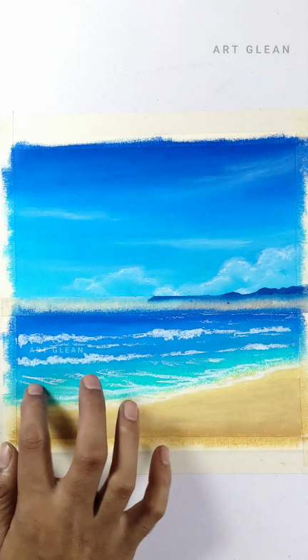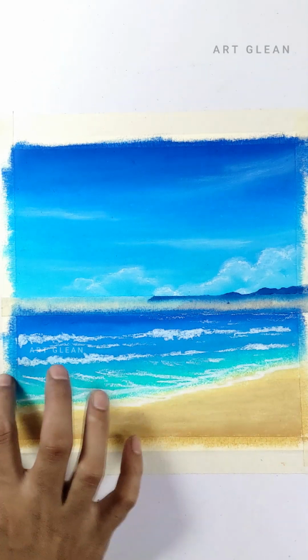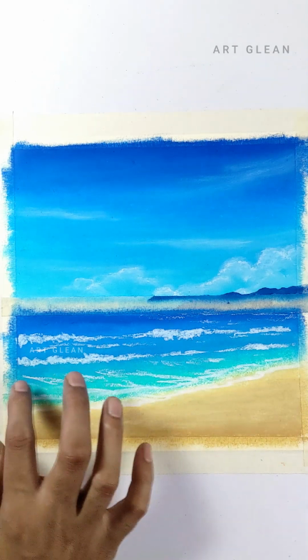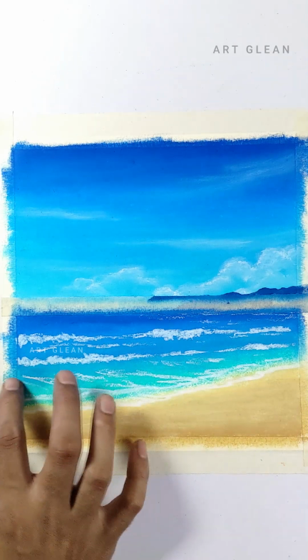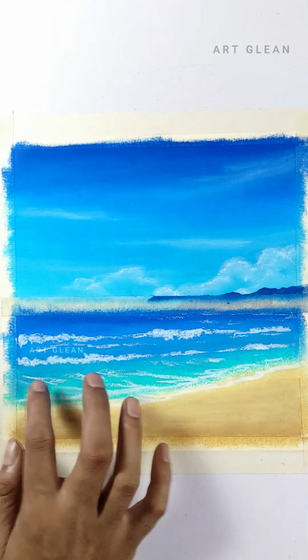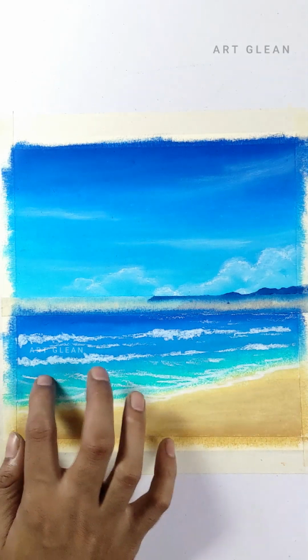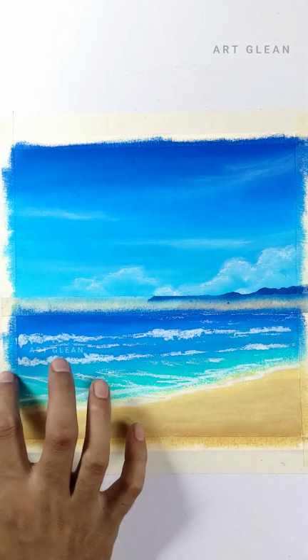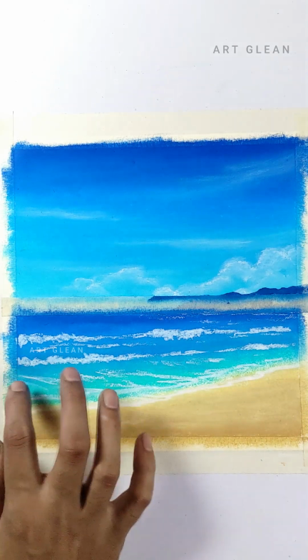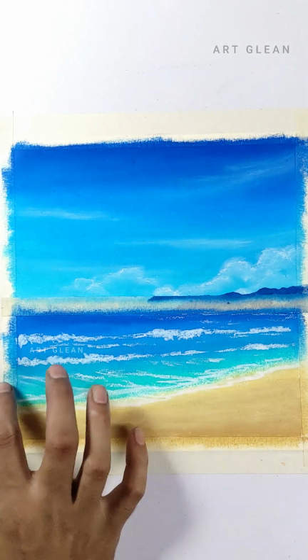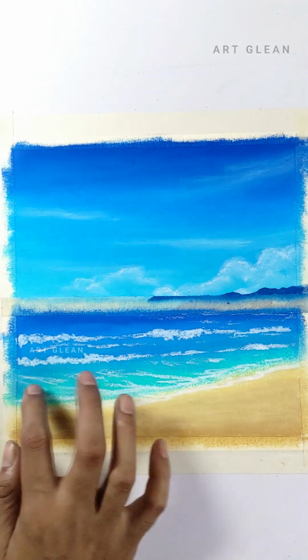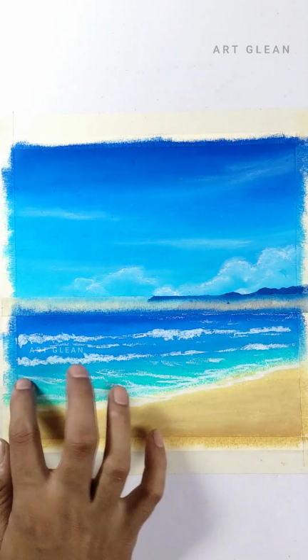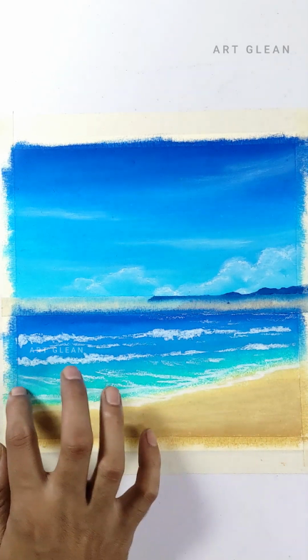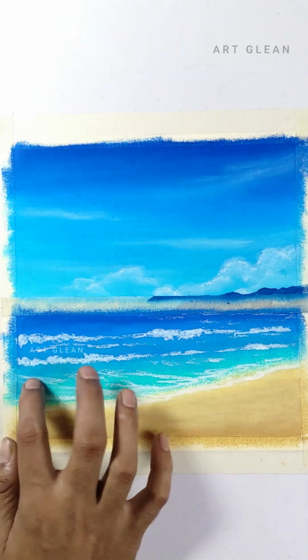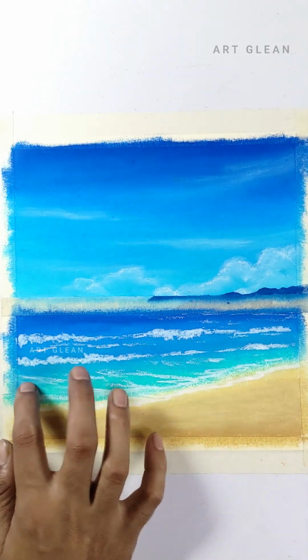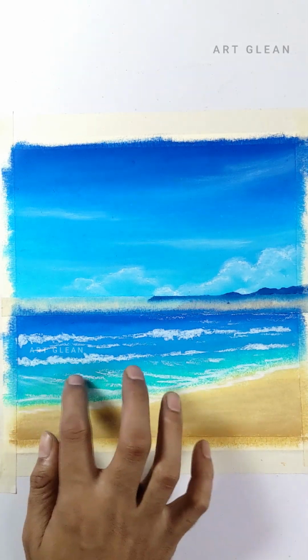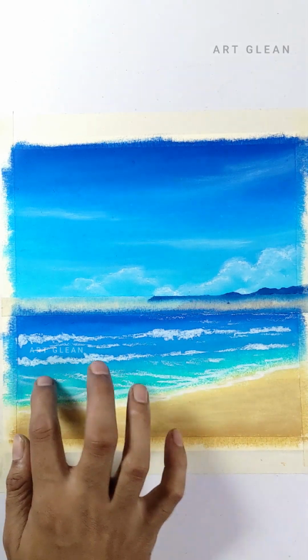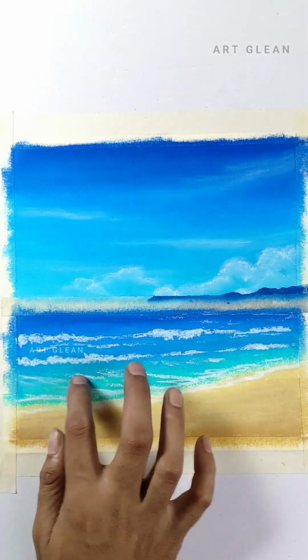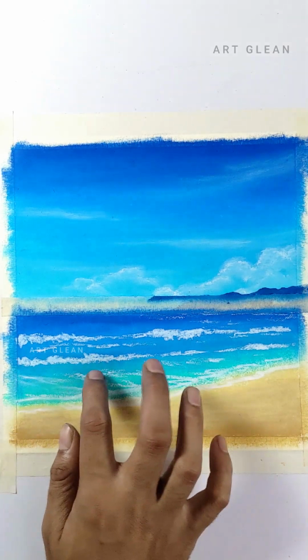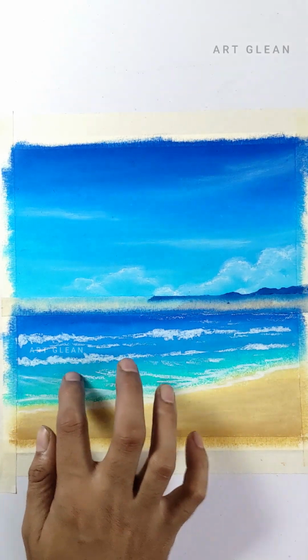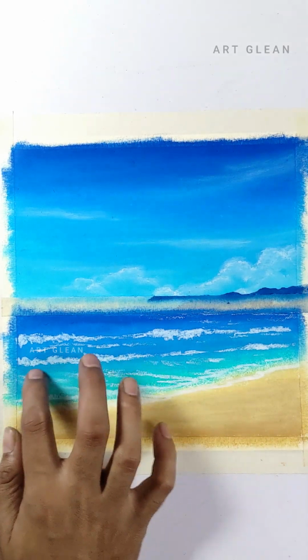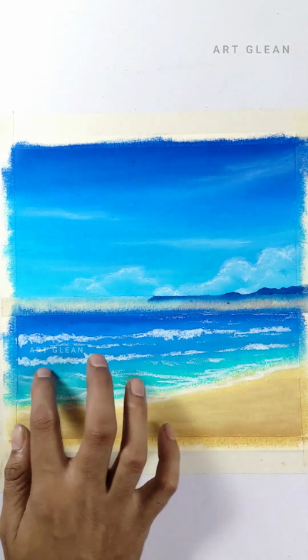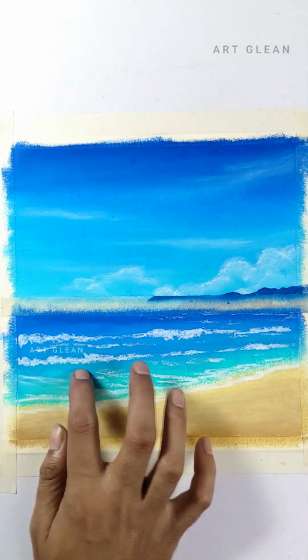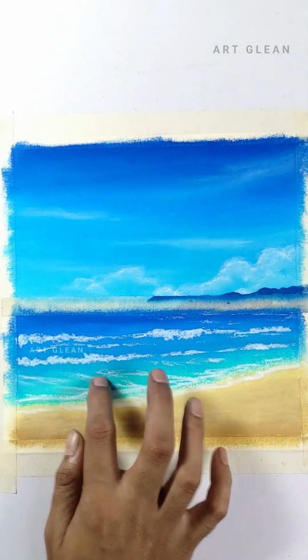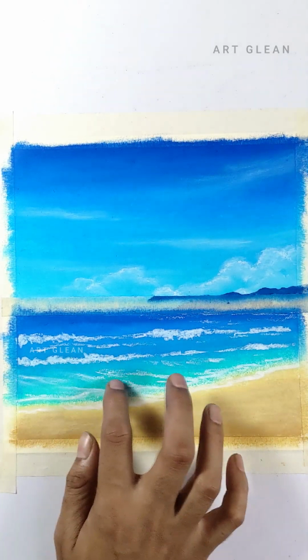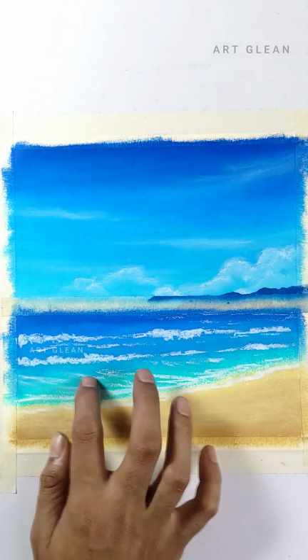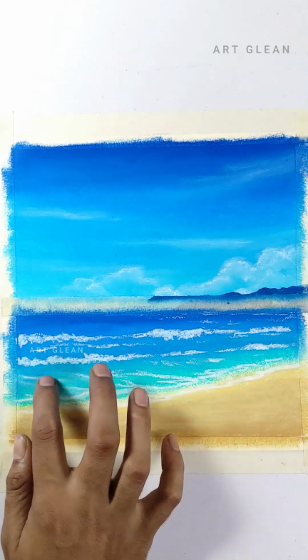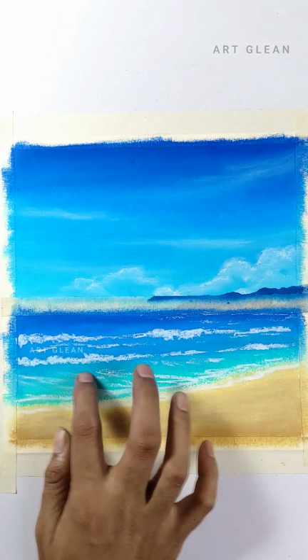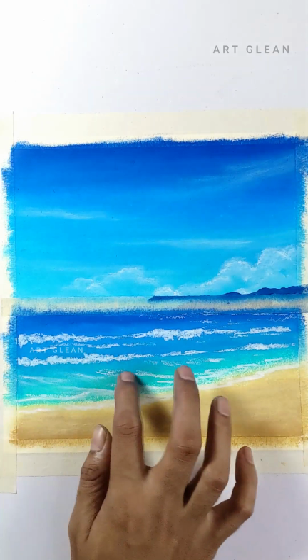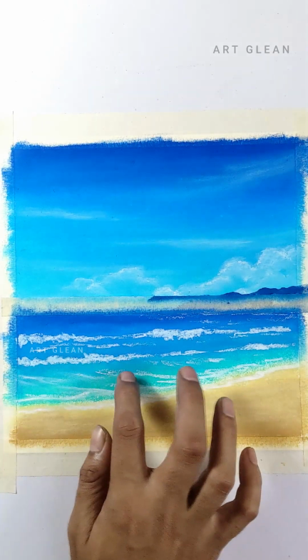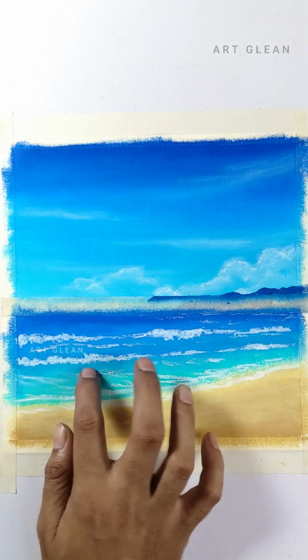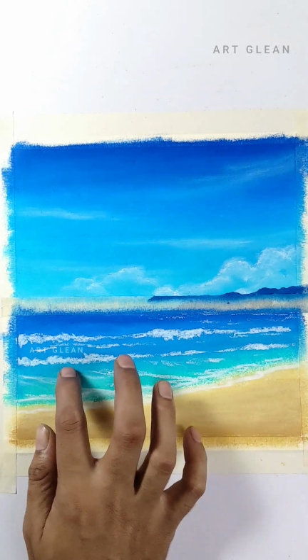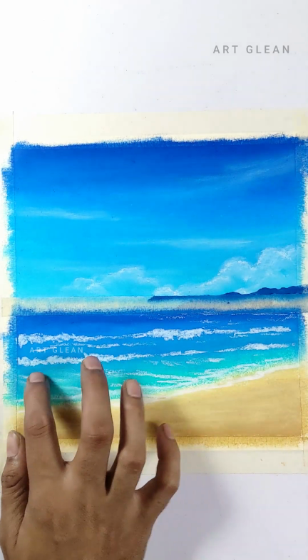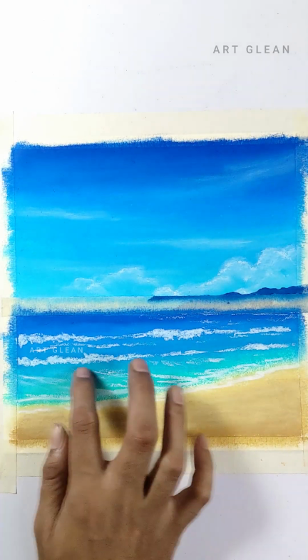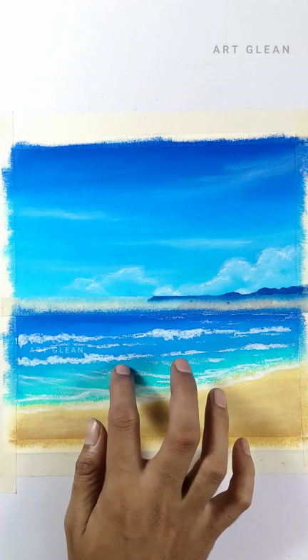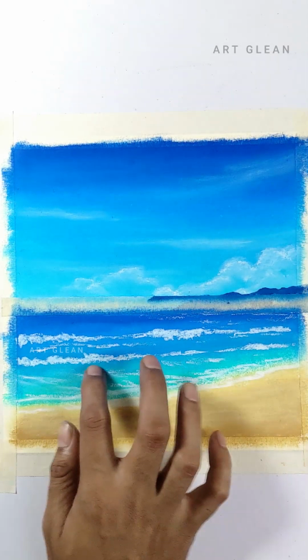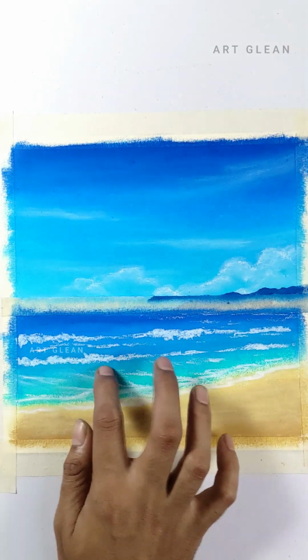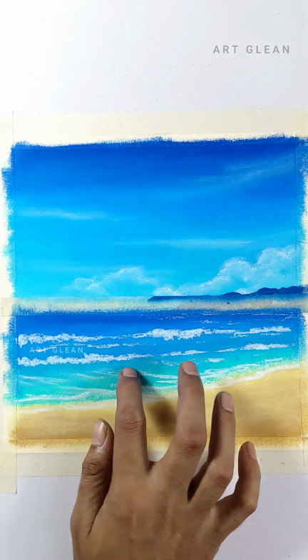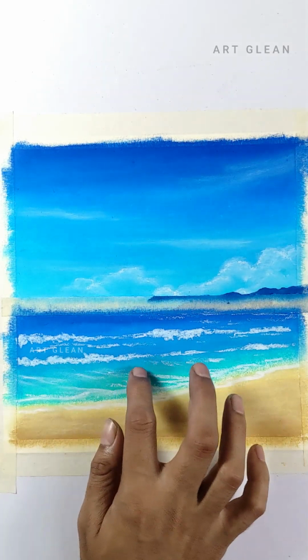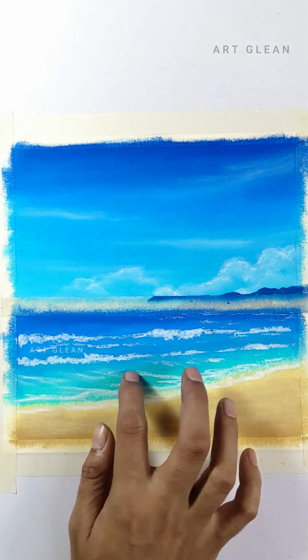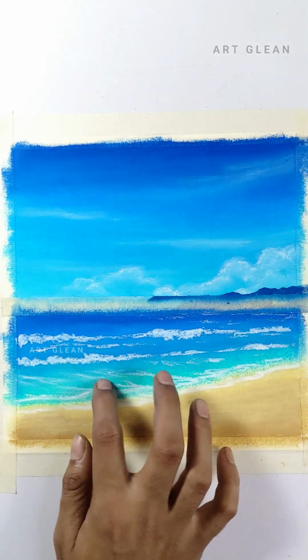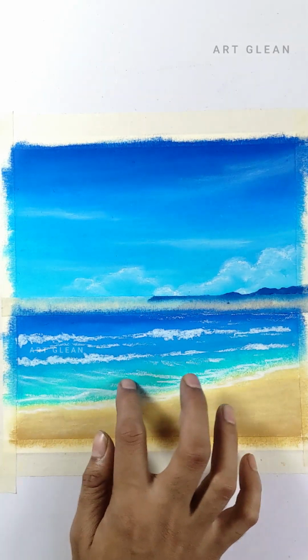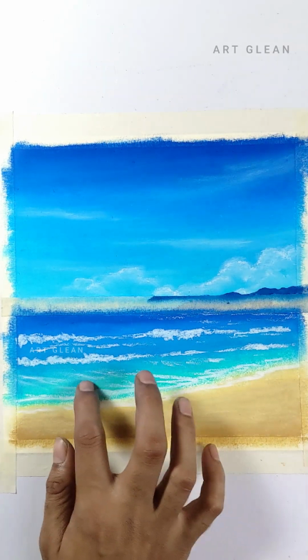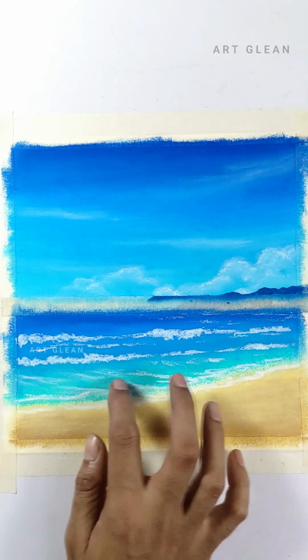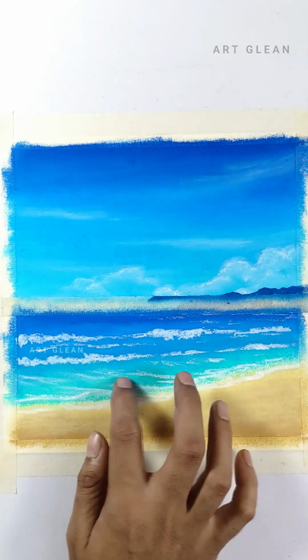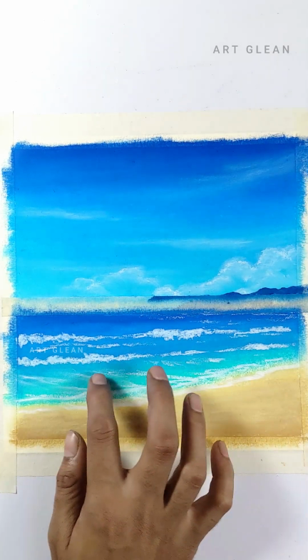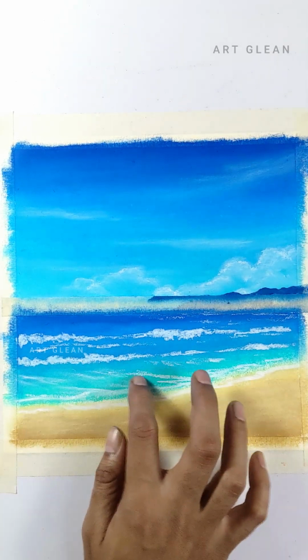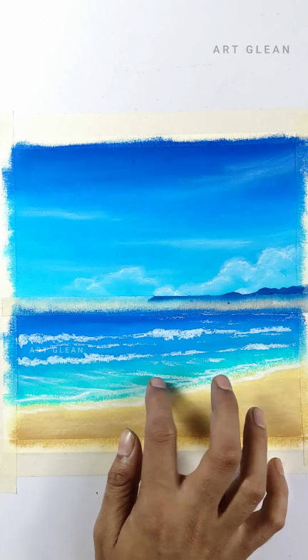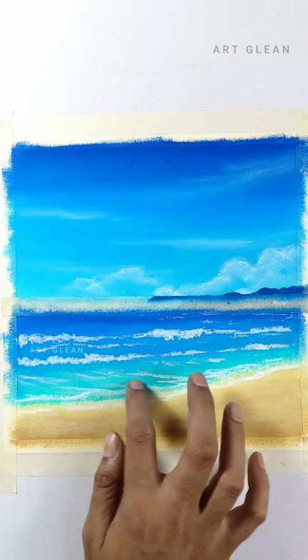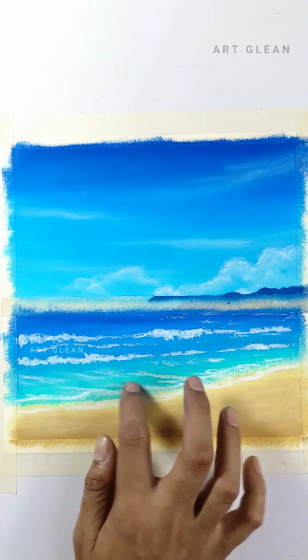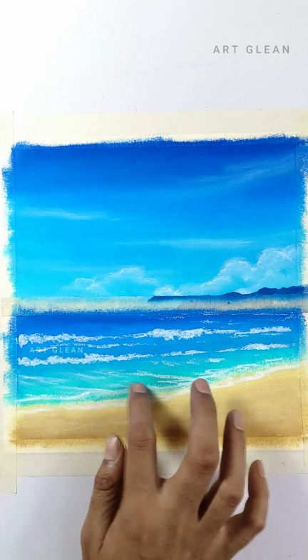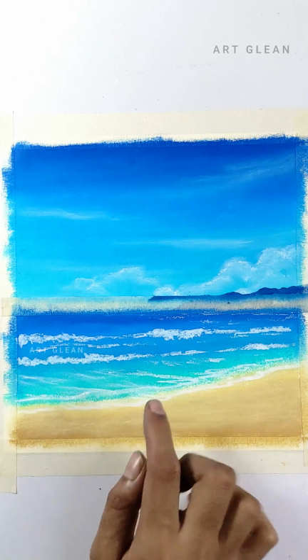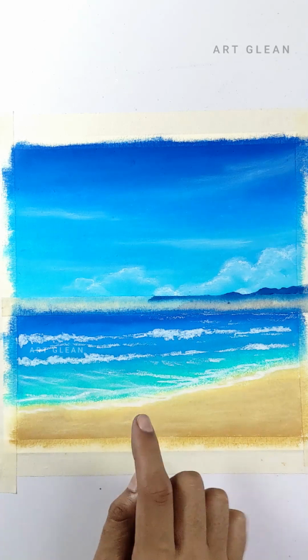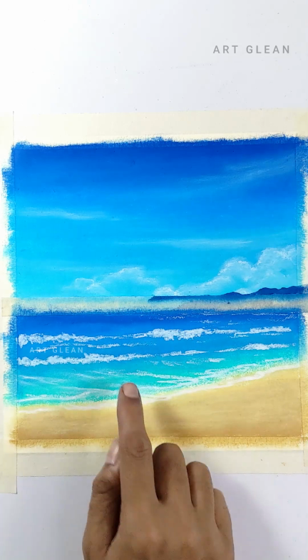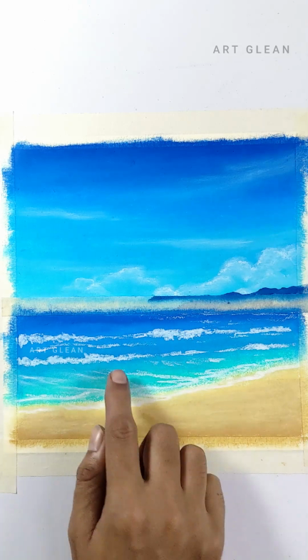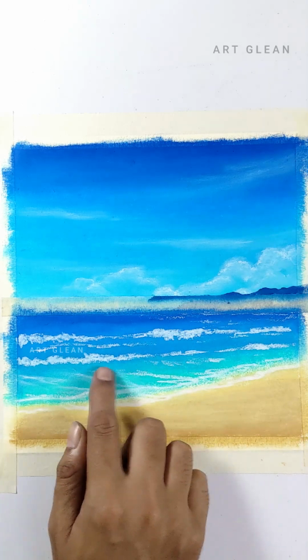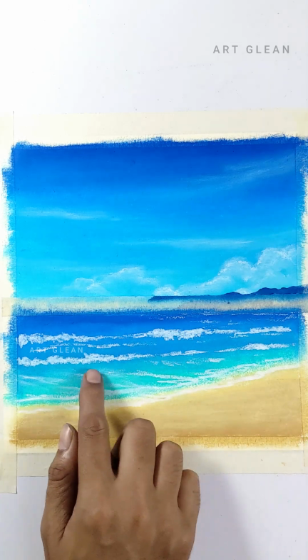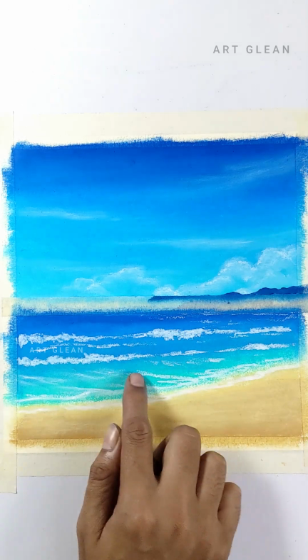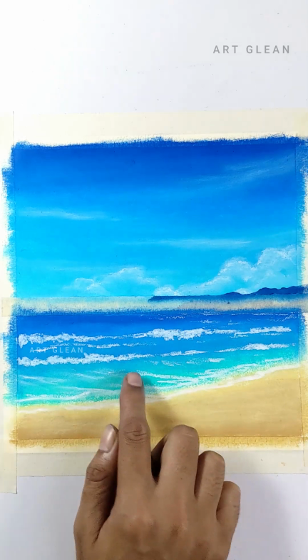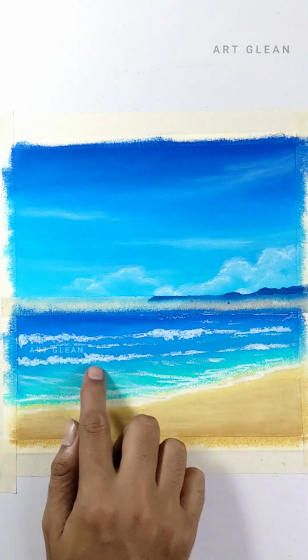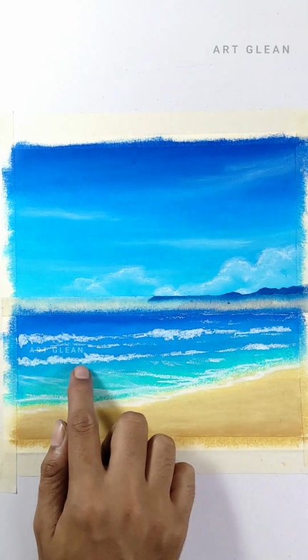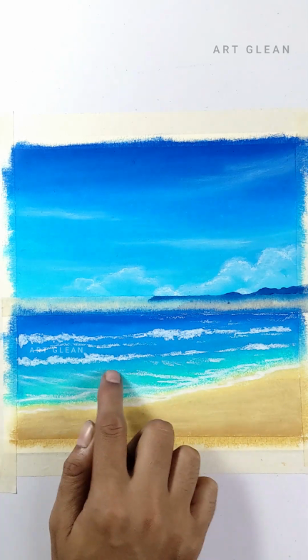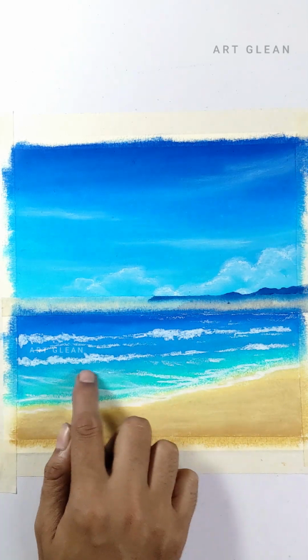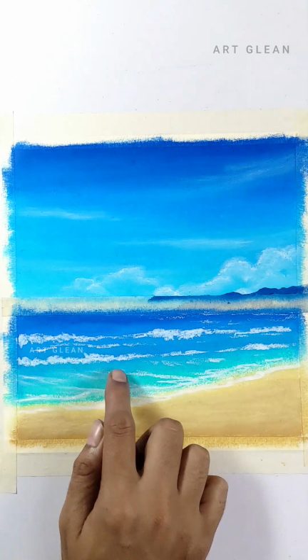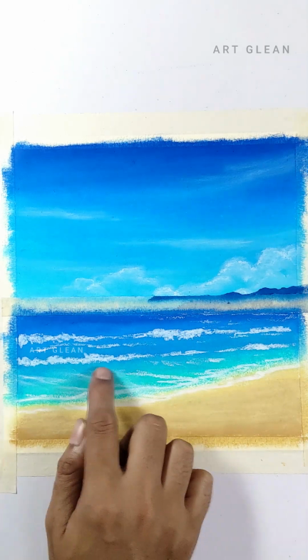When drawing waves, you may need to blend some white strokes with your finger in order to achieve a smoother effect.